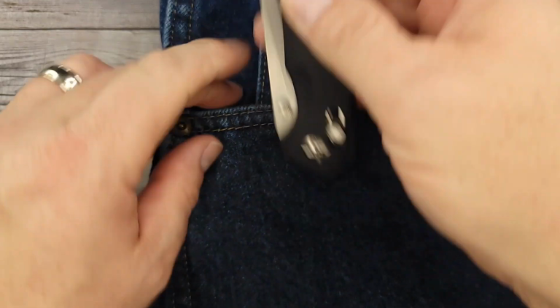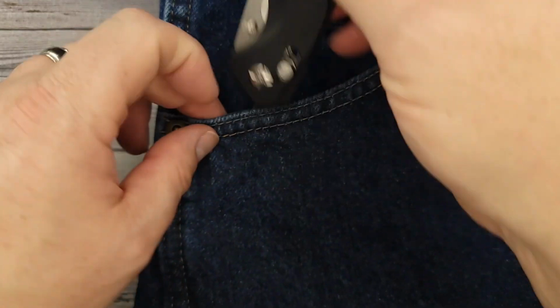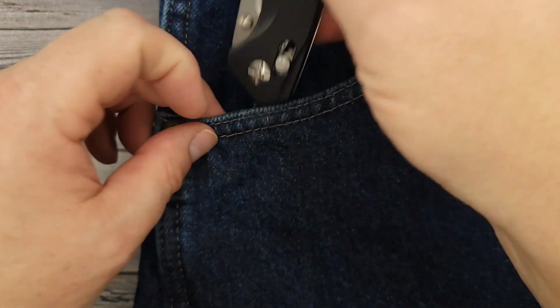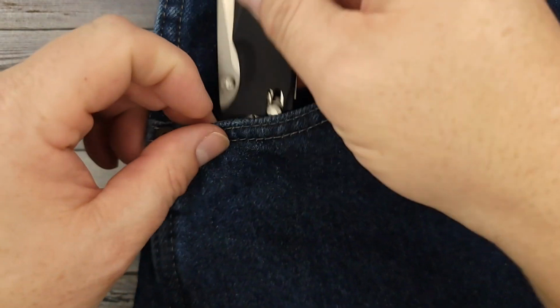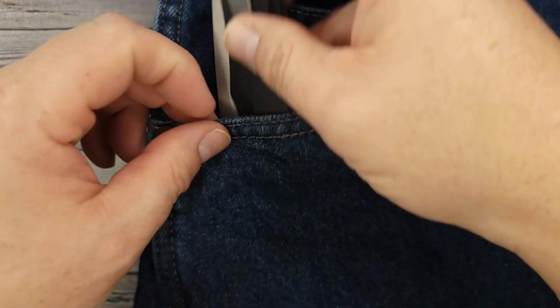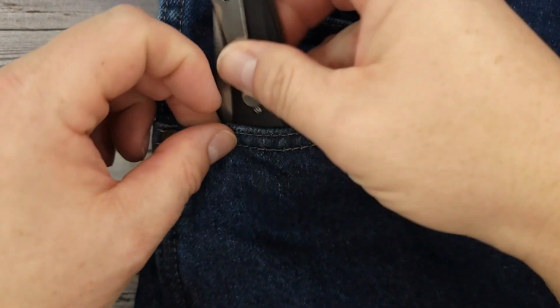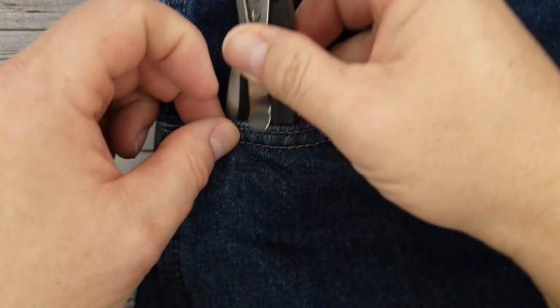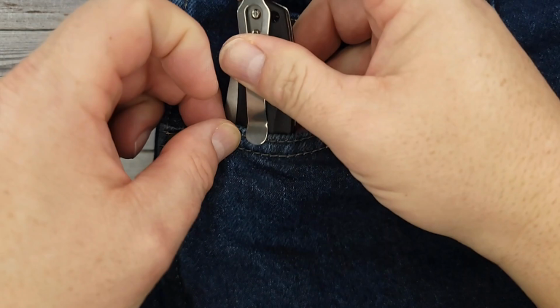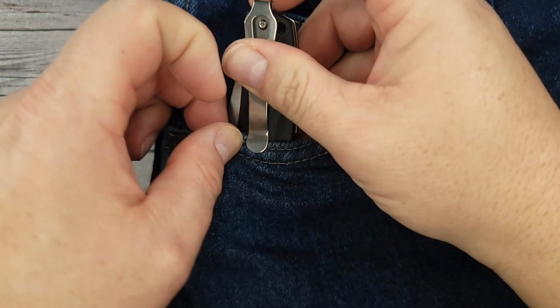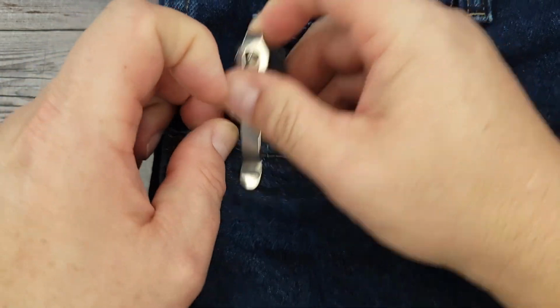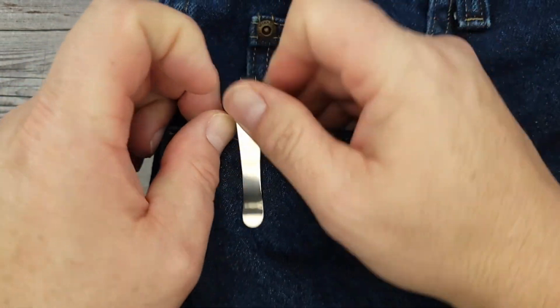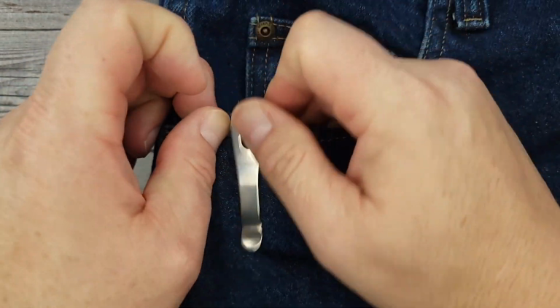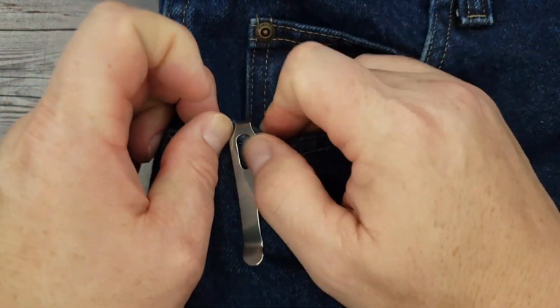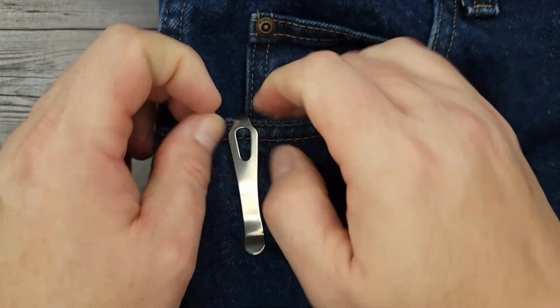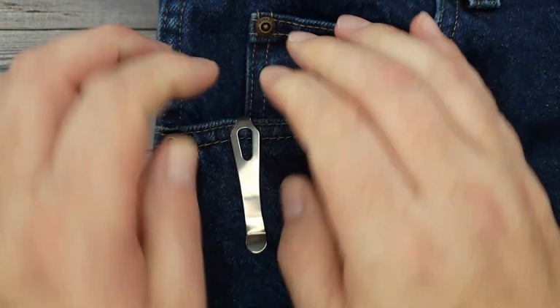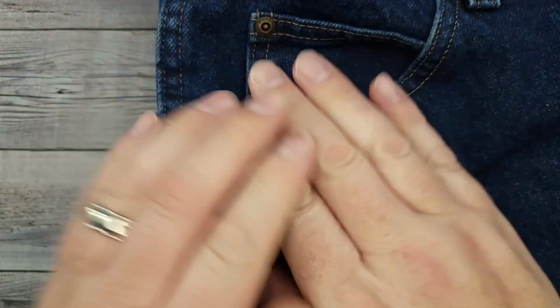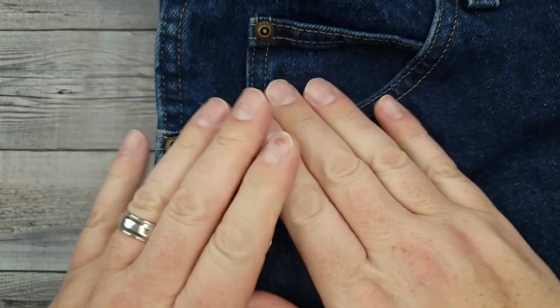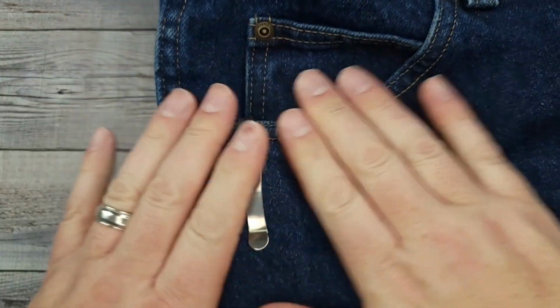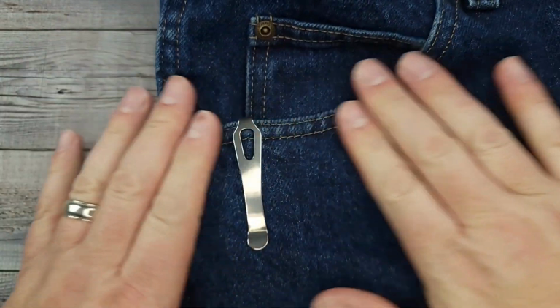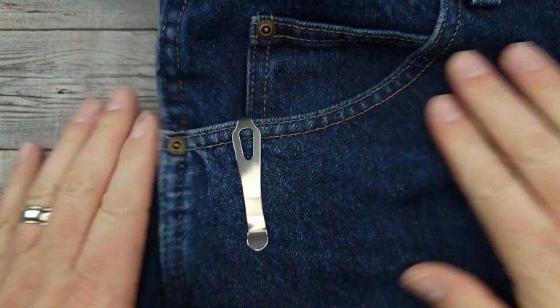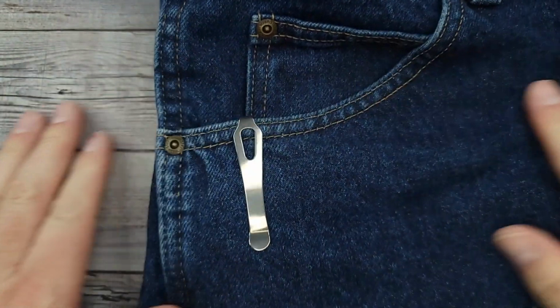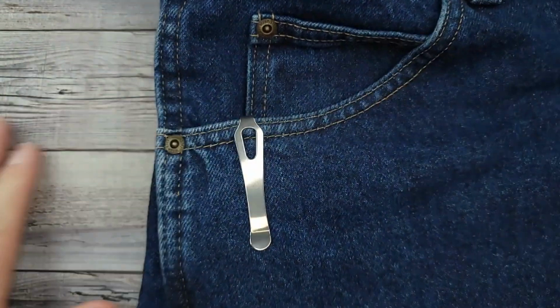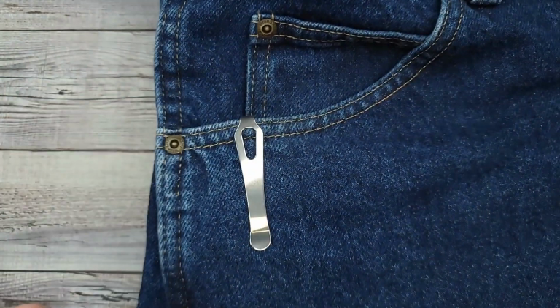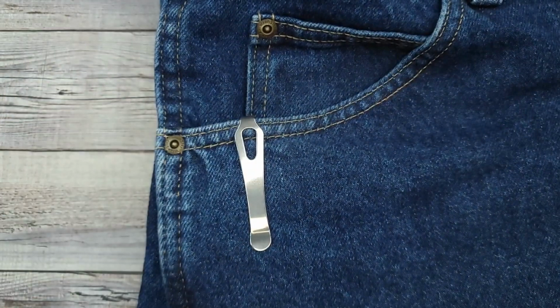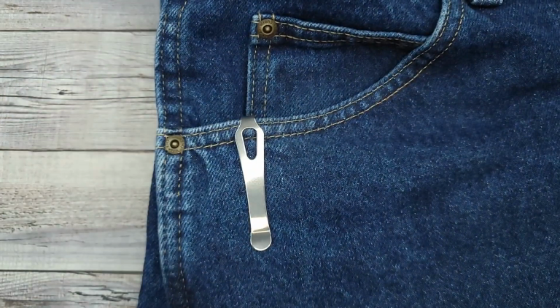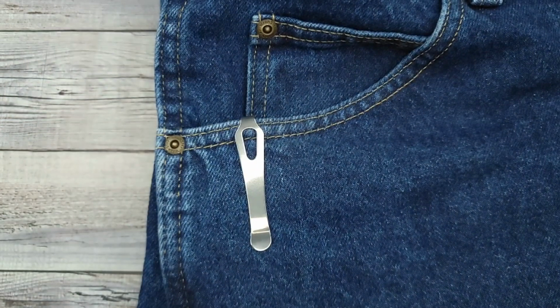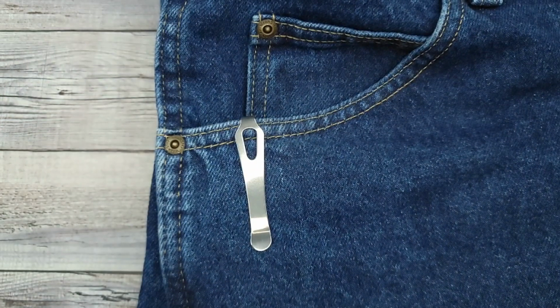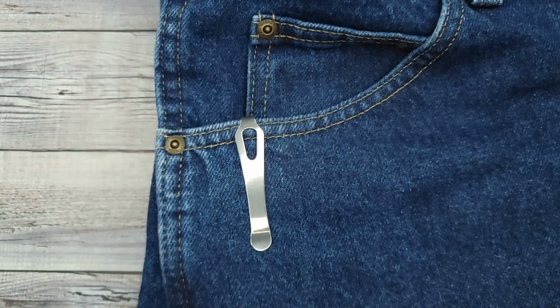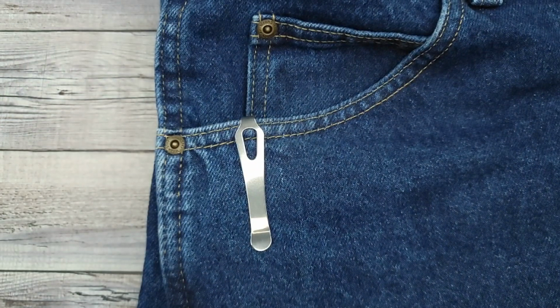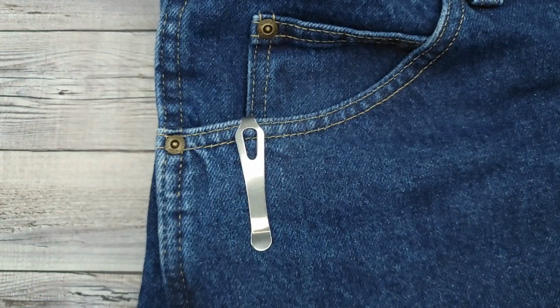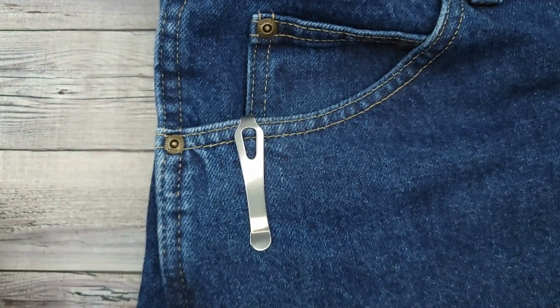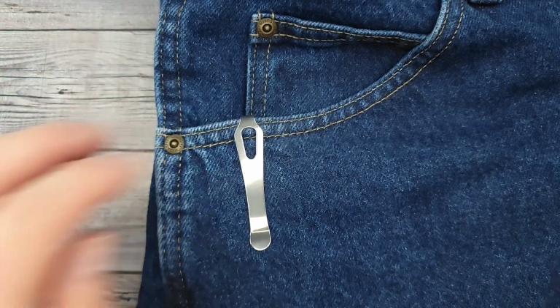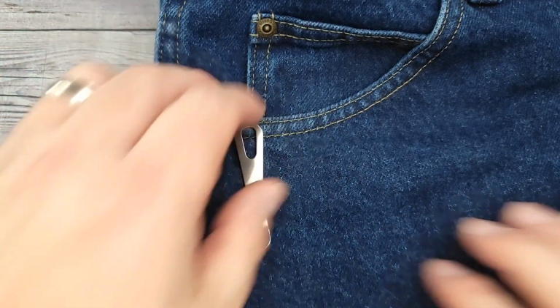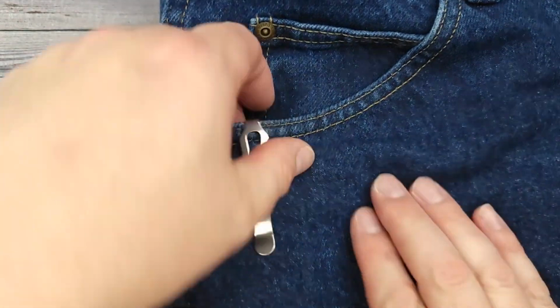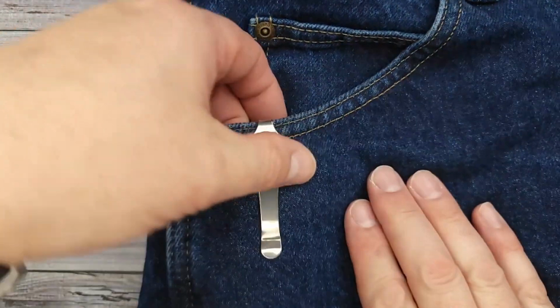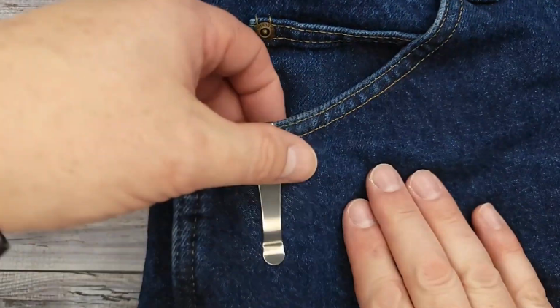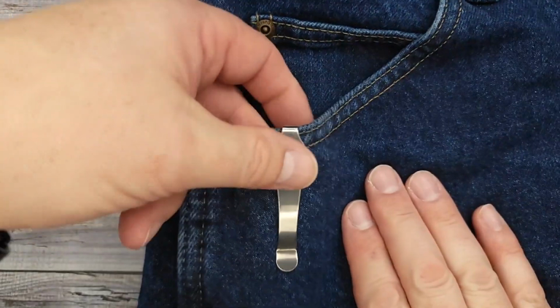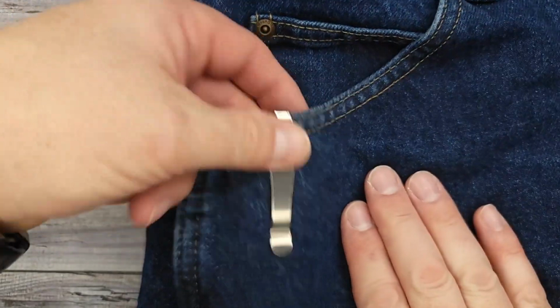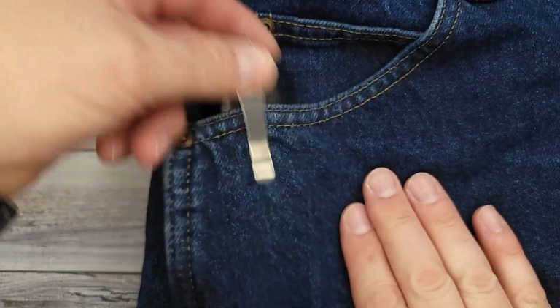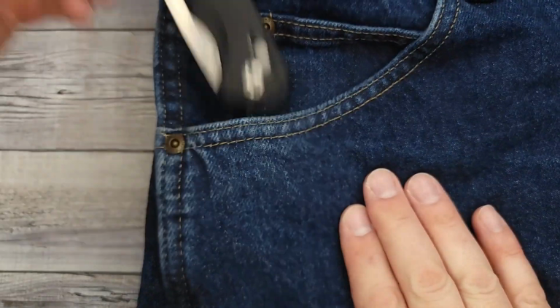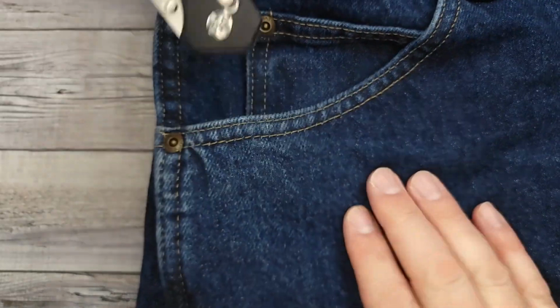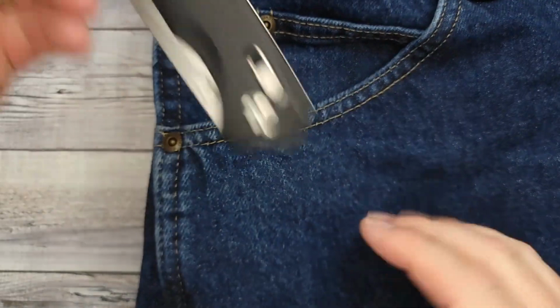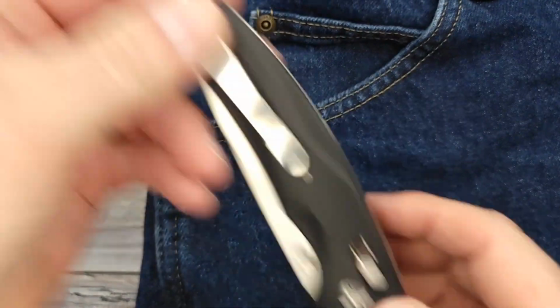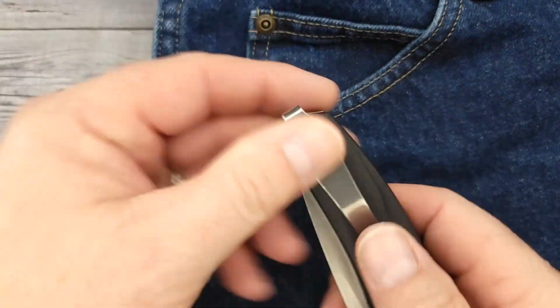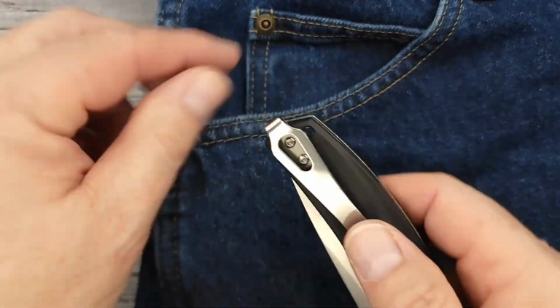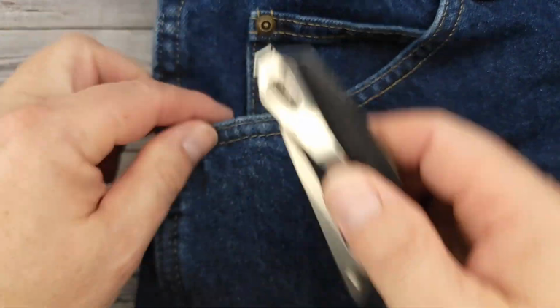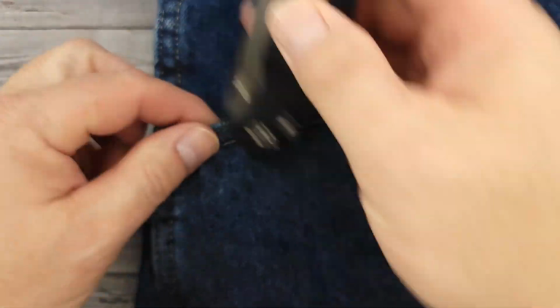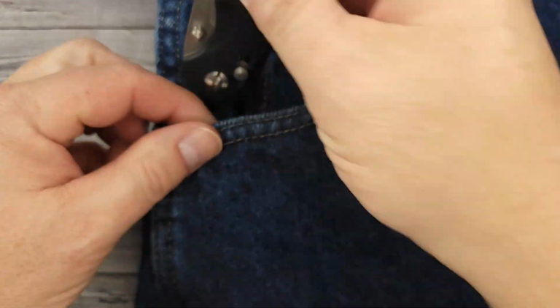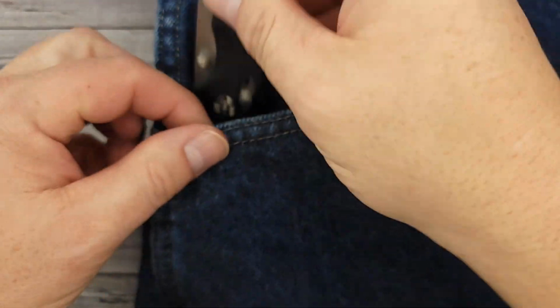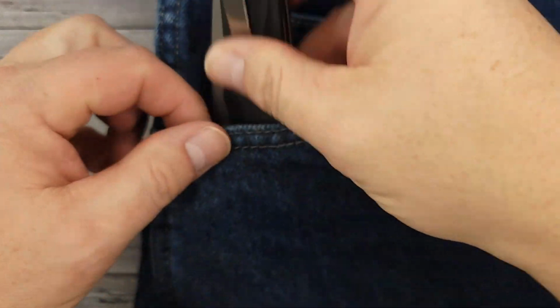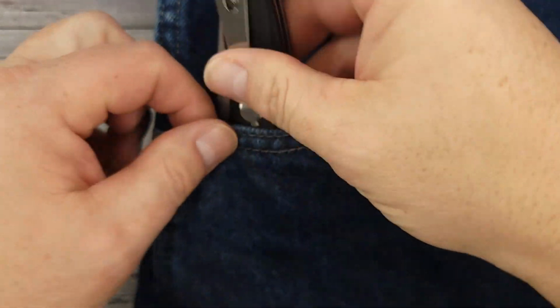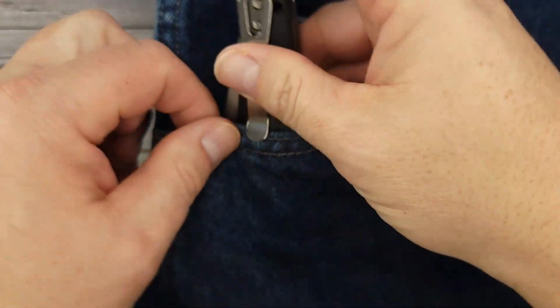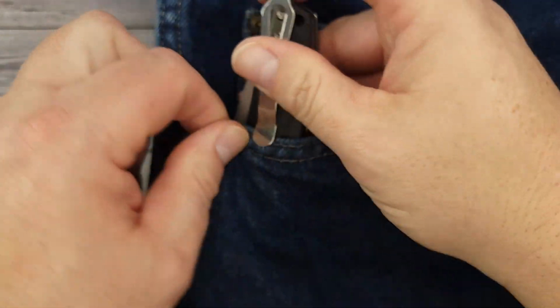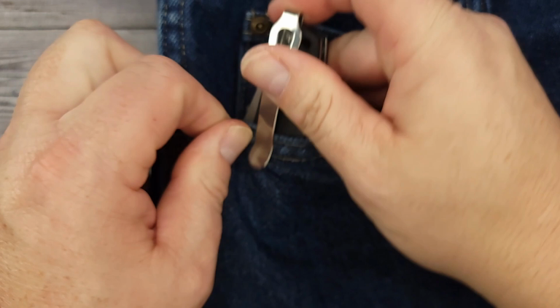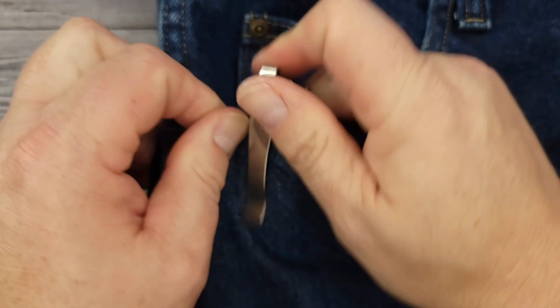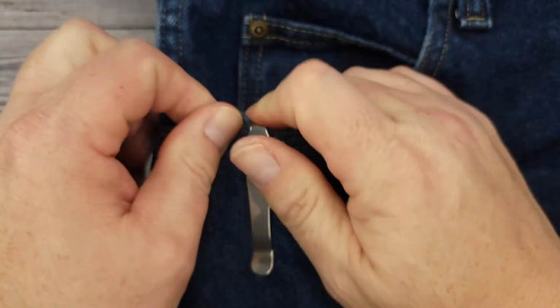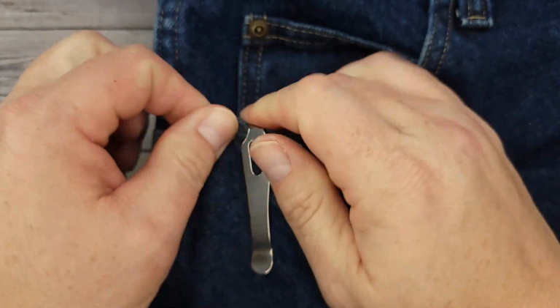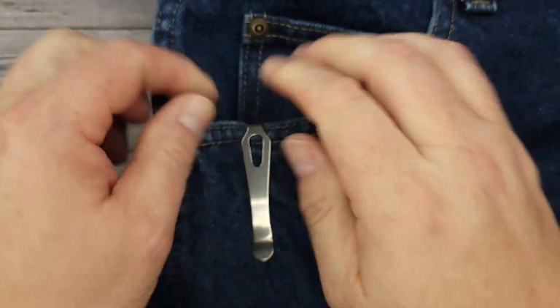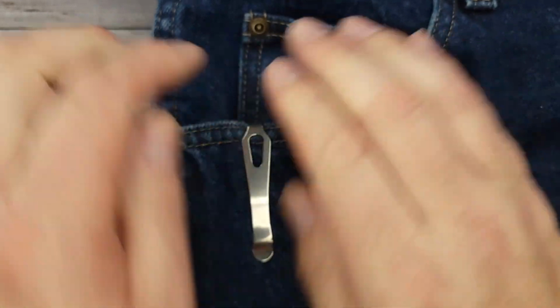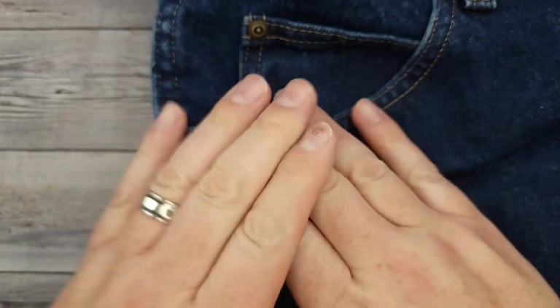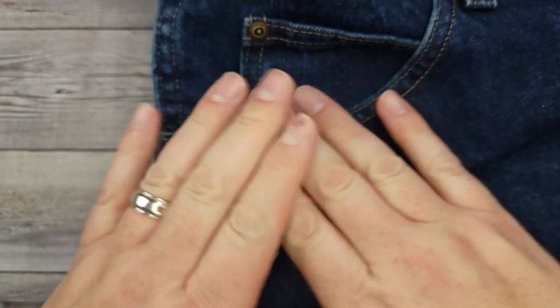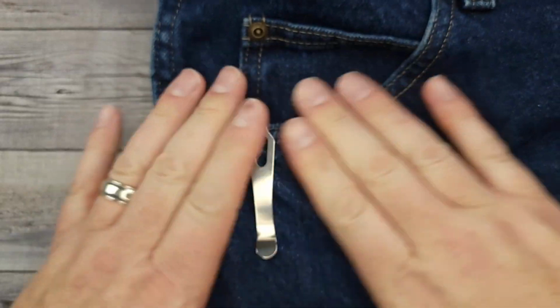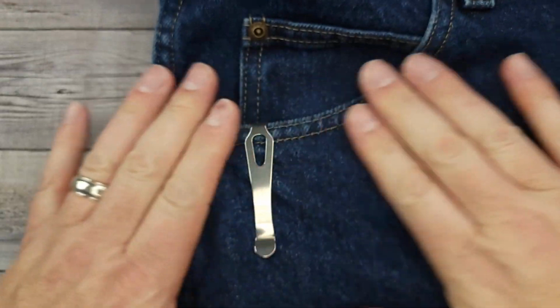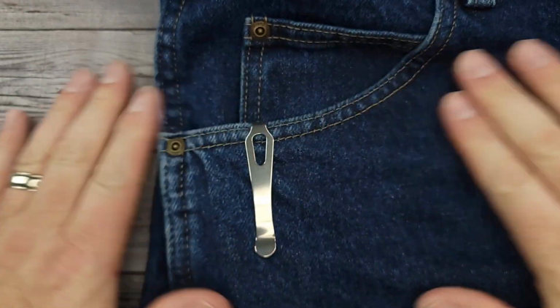This is a crossbar lock, and here's a look at this side. It is truly 100 percent deep carry — you see none of this knife in your pocket.